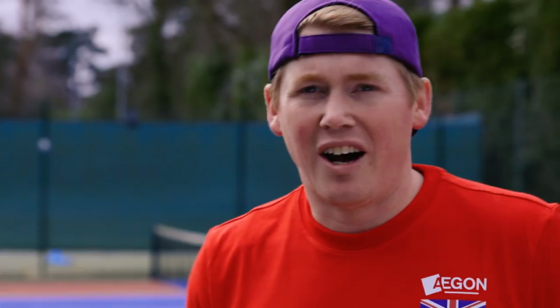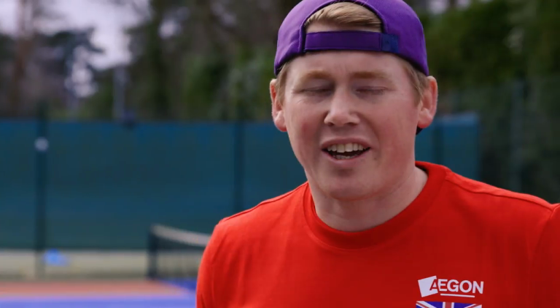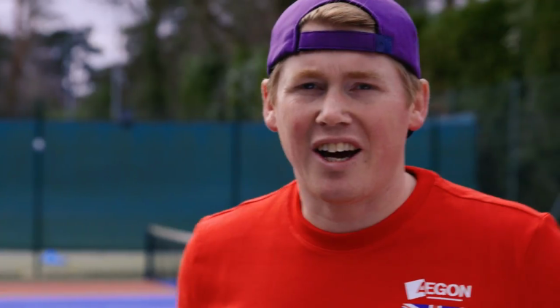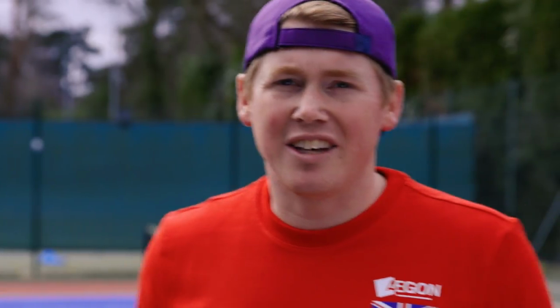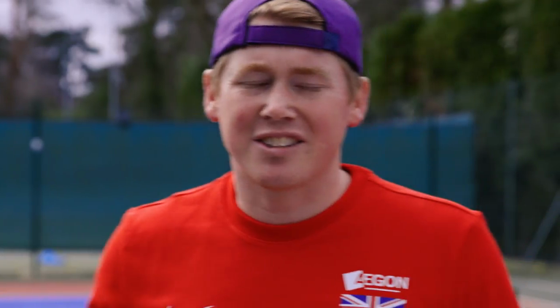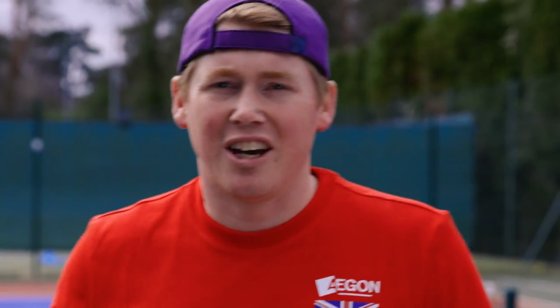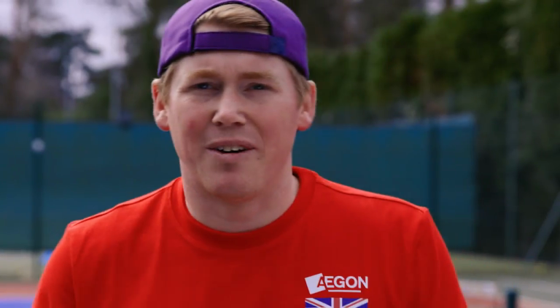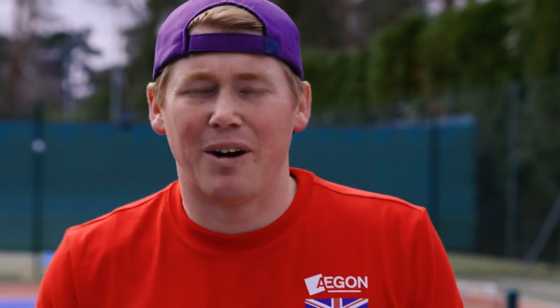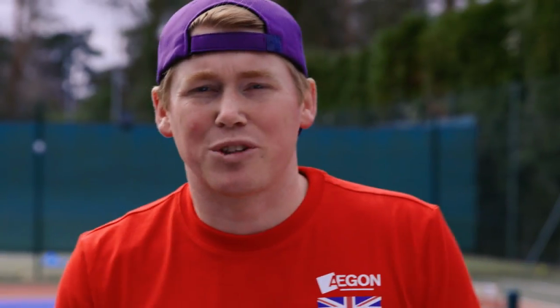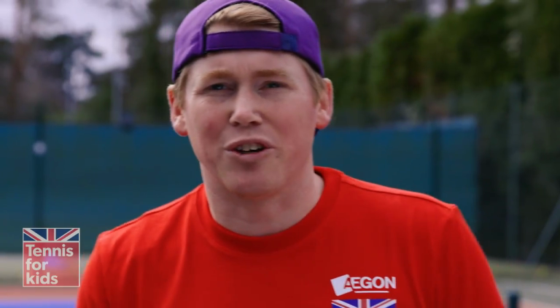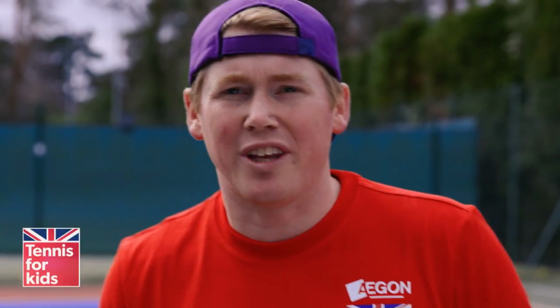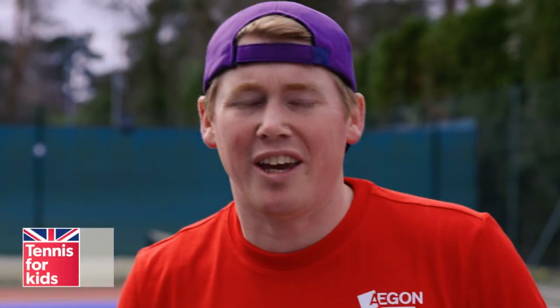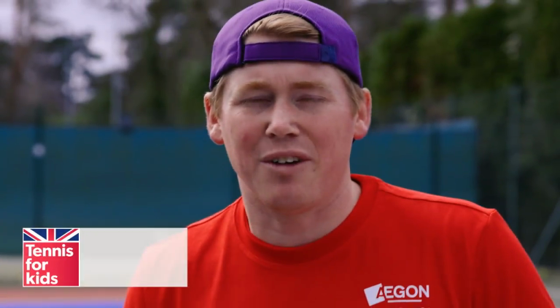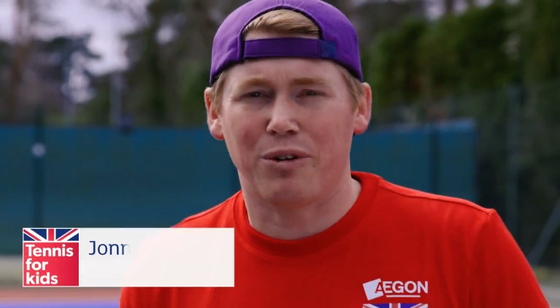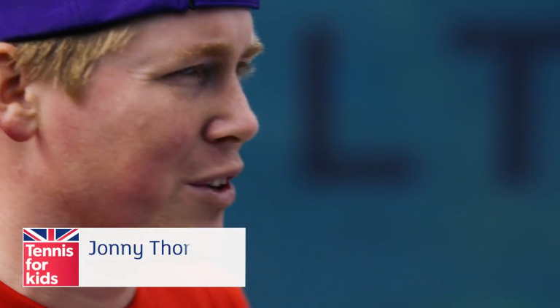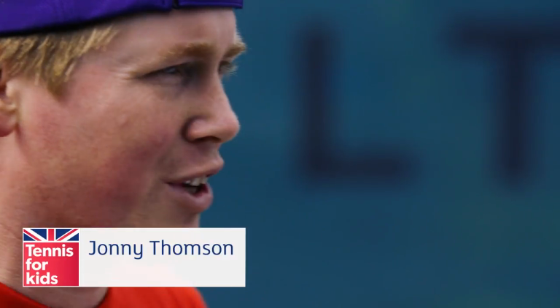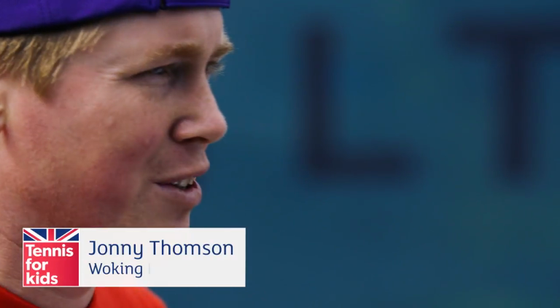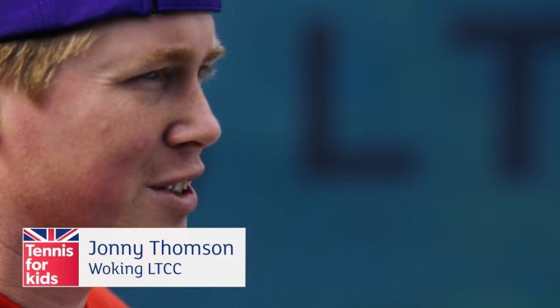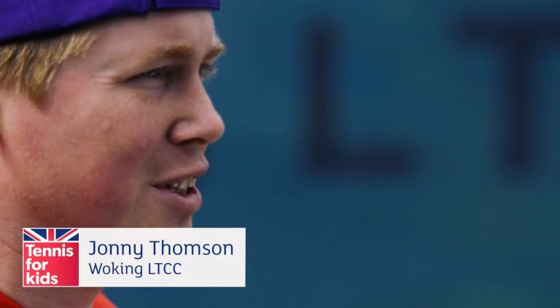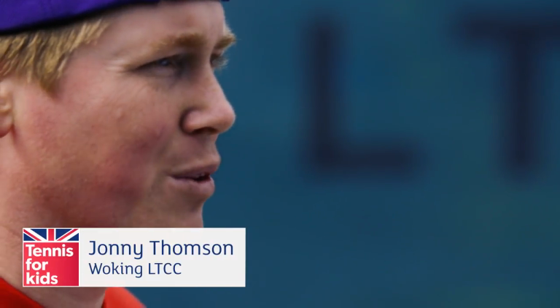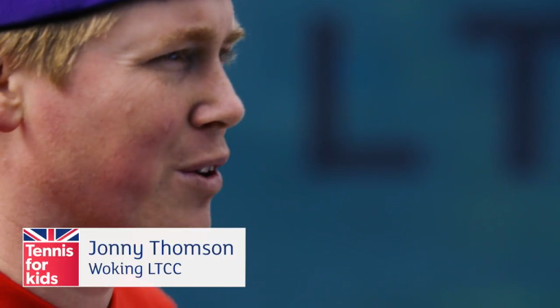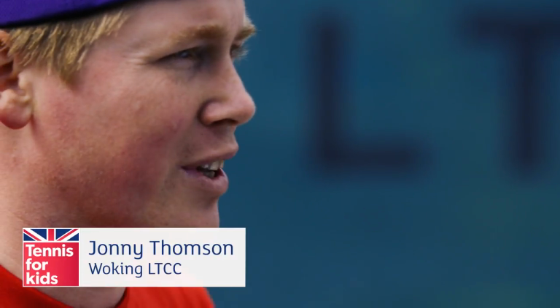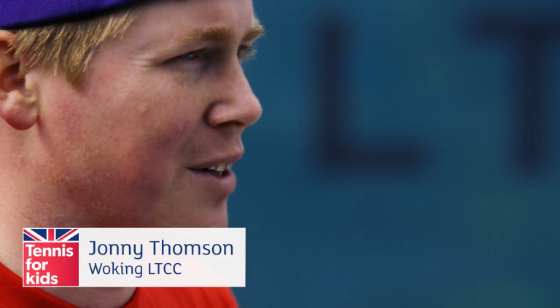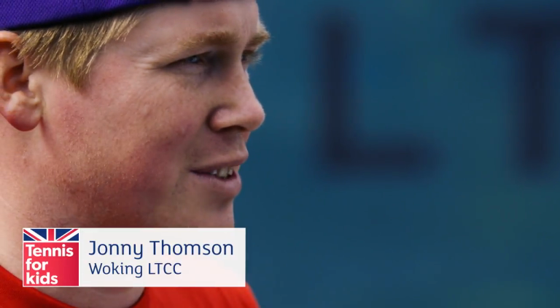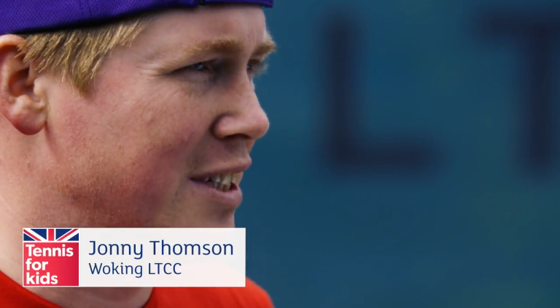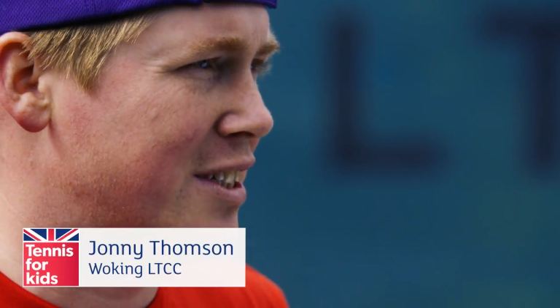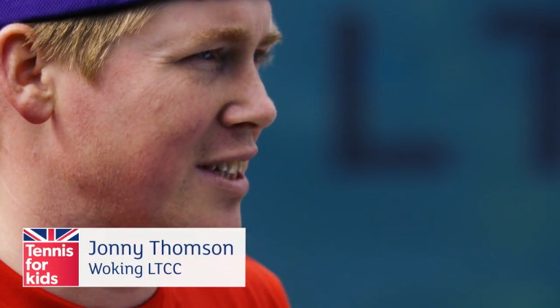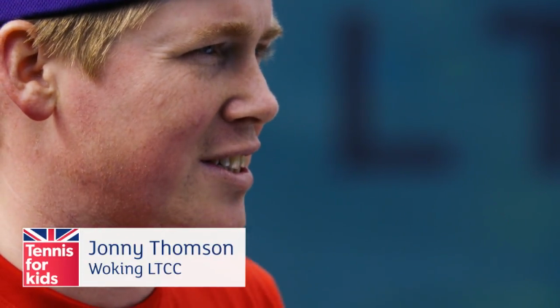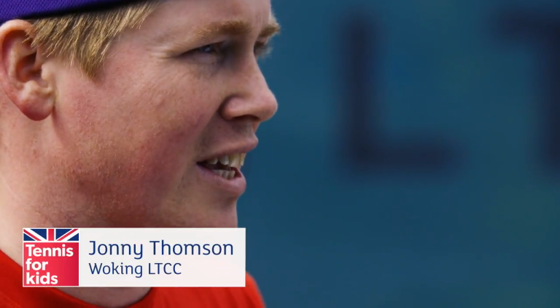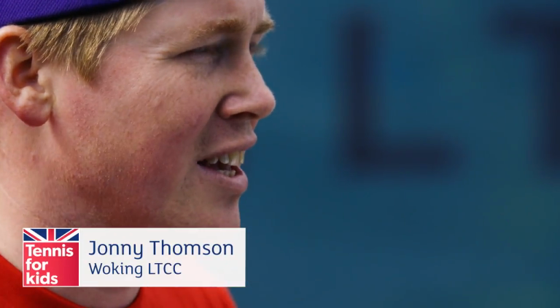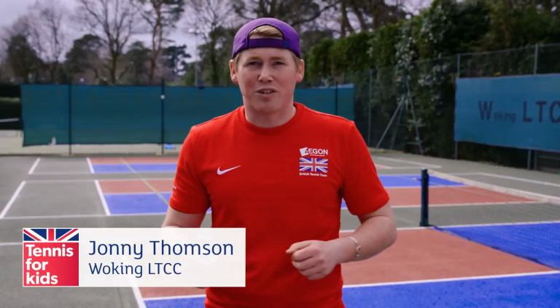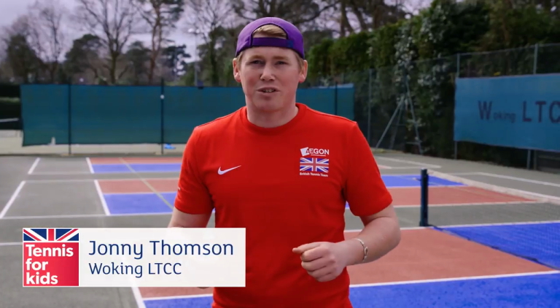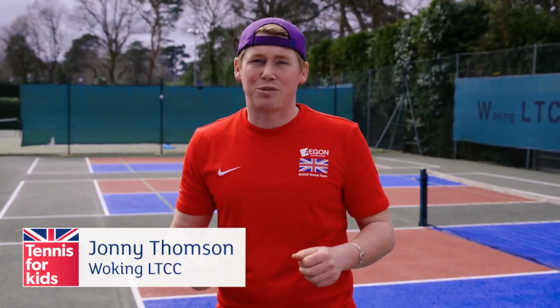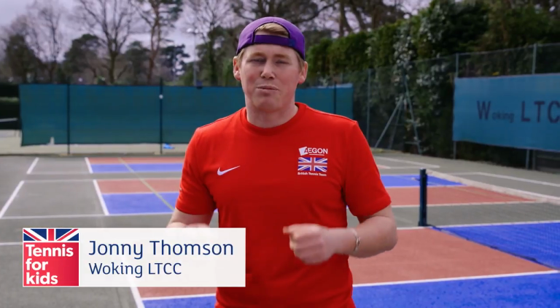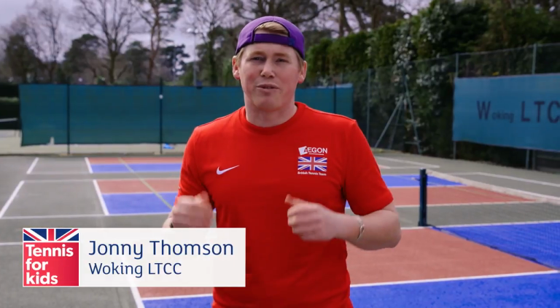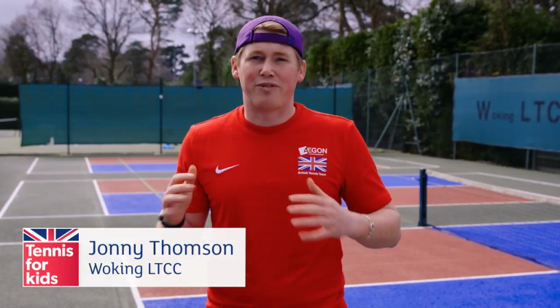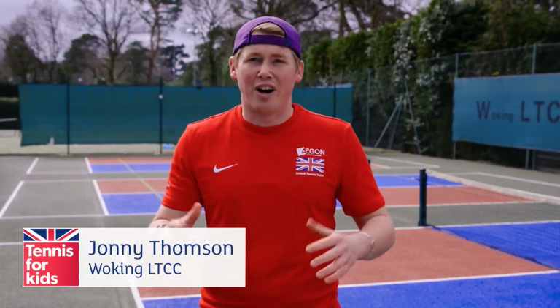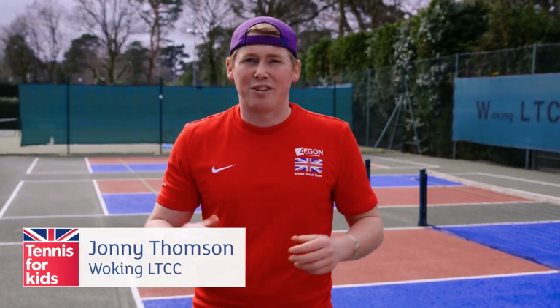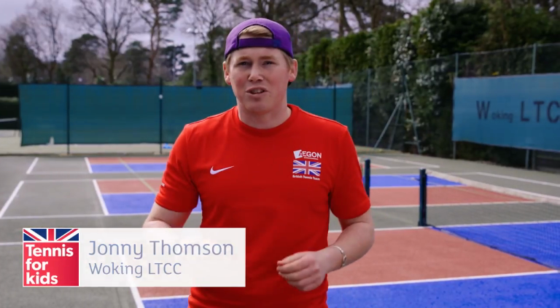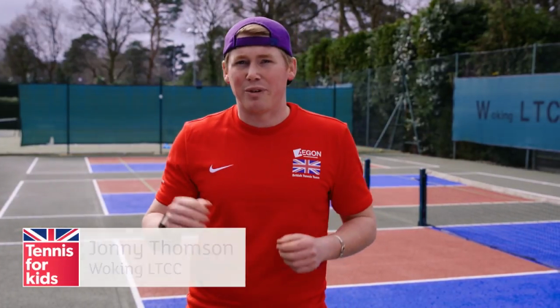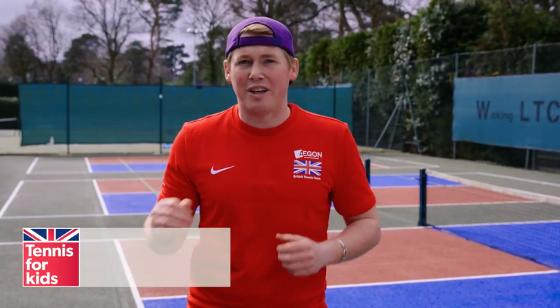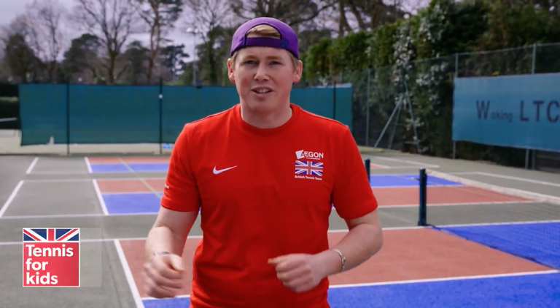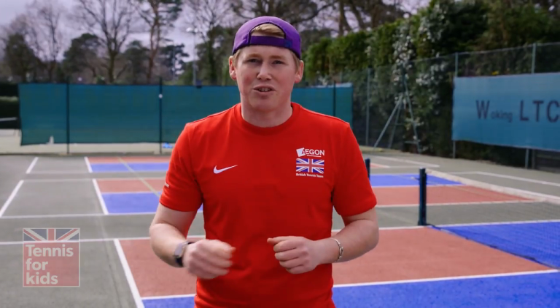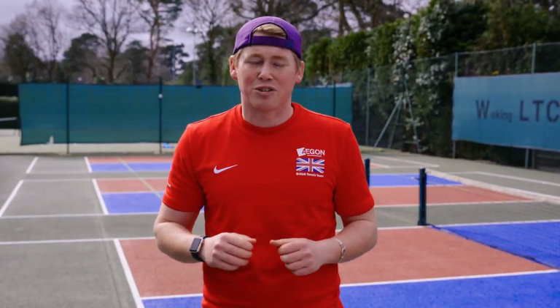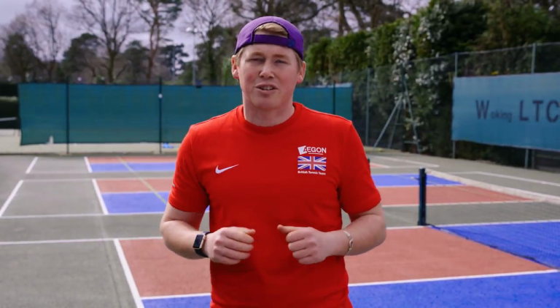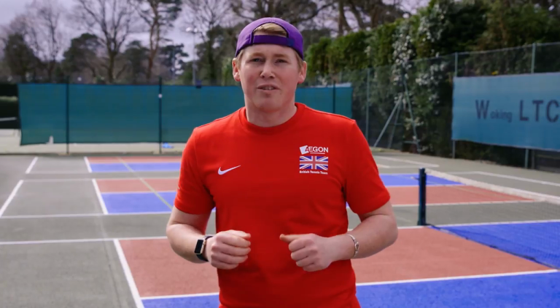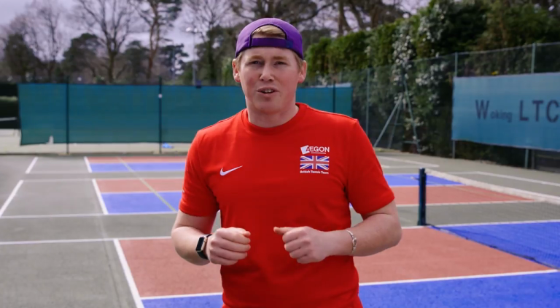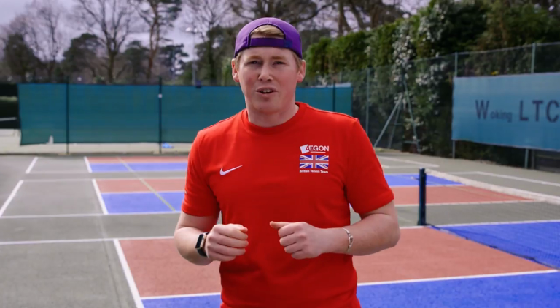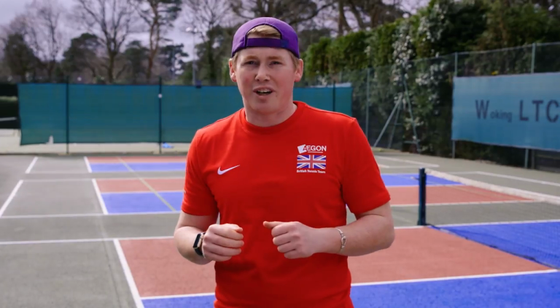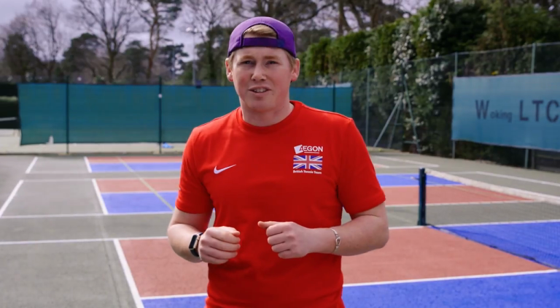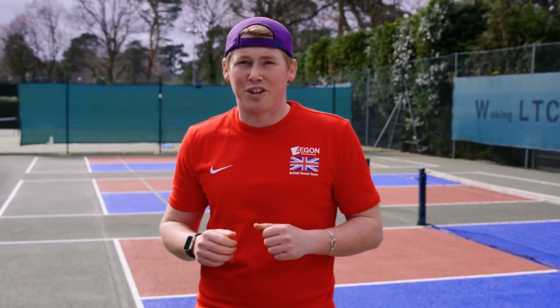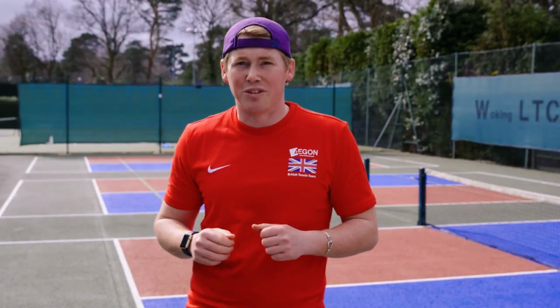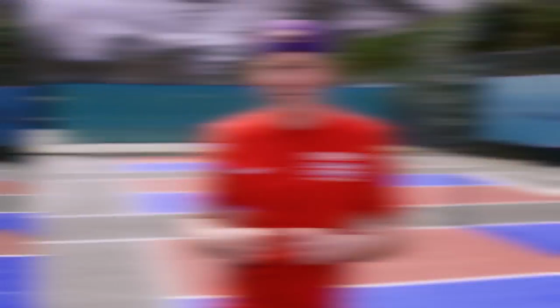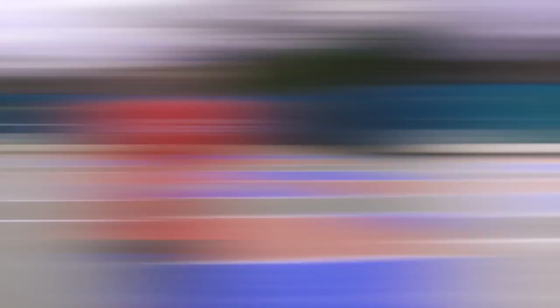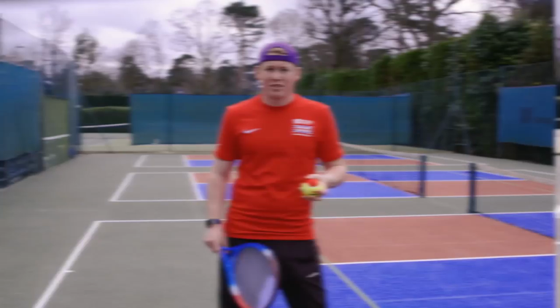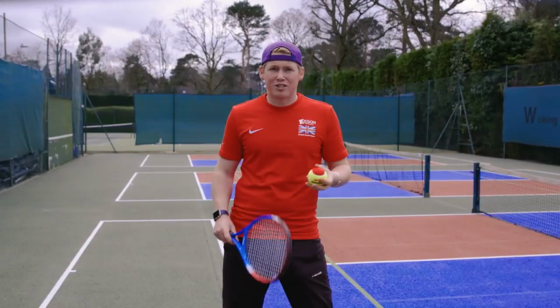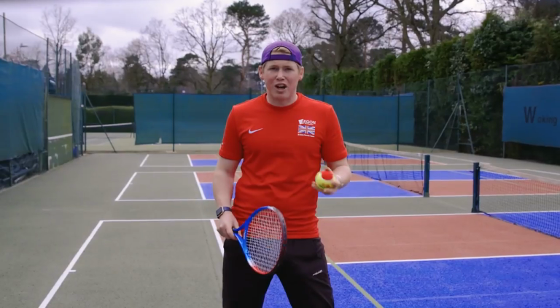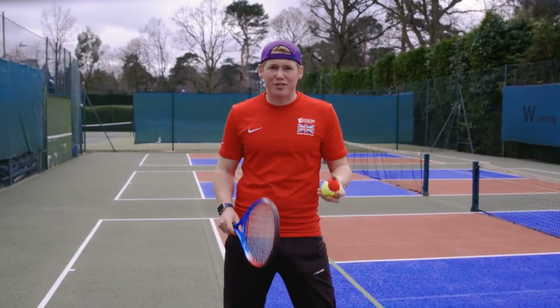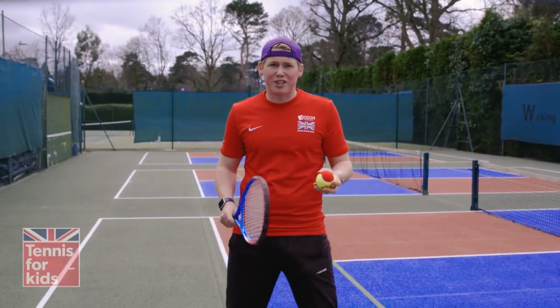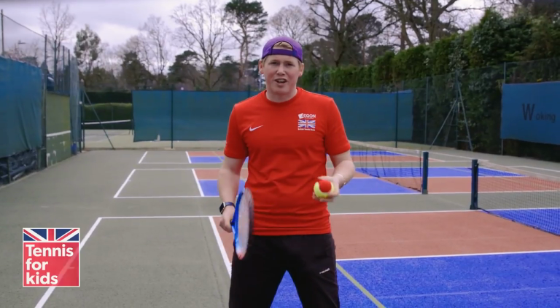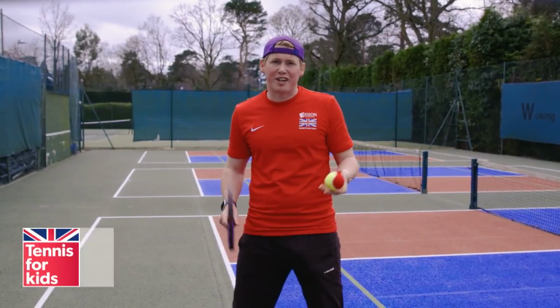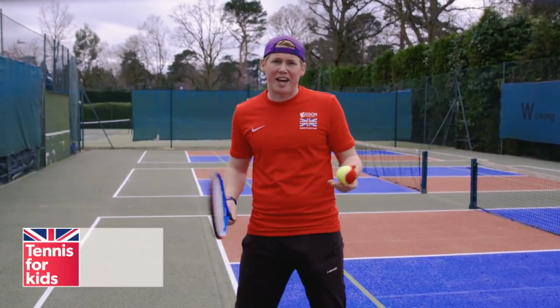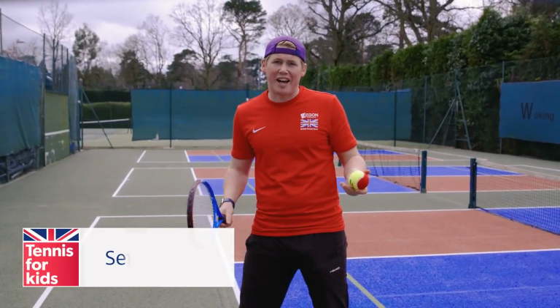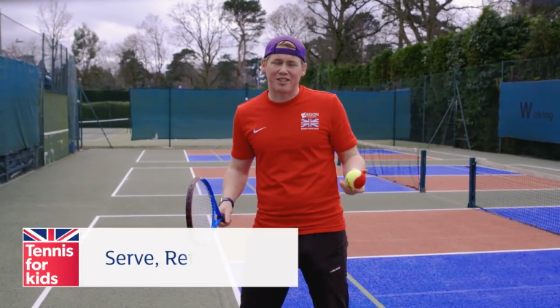Hi guys, I'm Johnny here, one of the coaches at Woking LTCC. I've got some super fun, super easy drills for you guys to do: serve, return, catch.